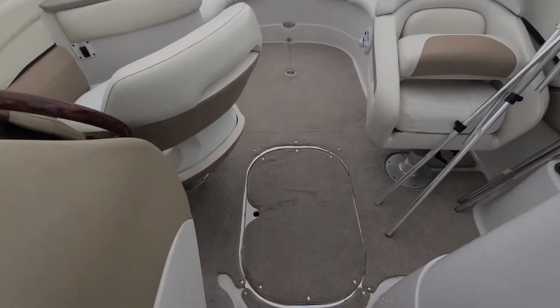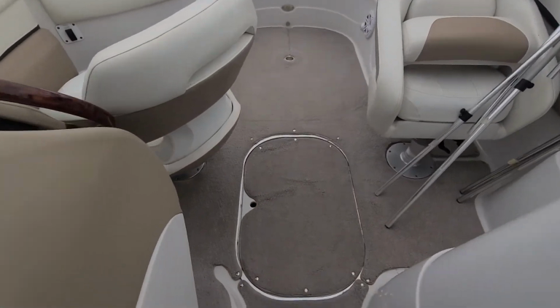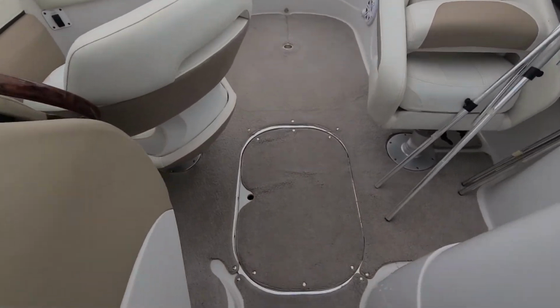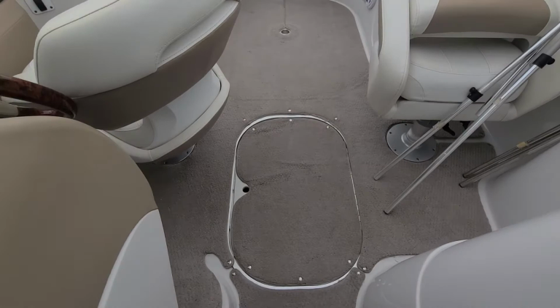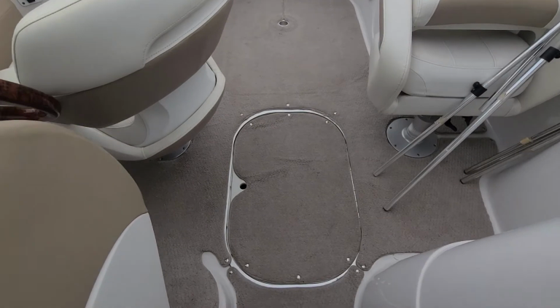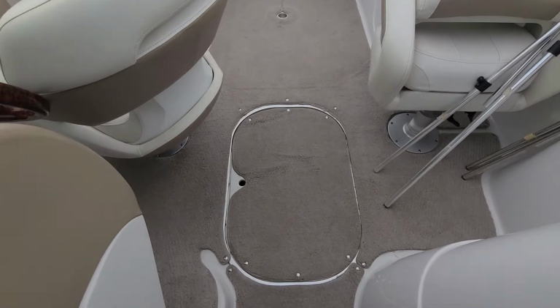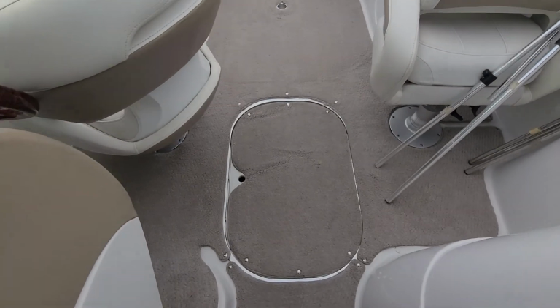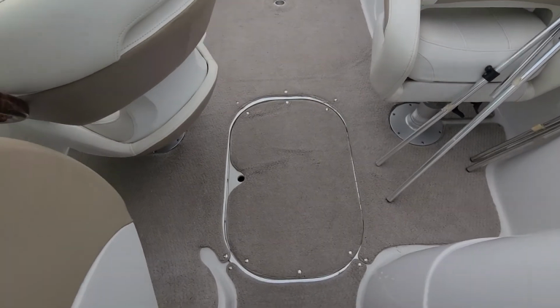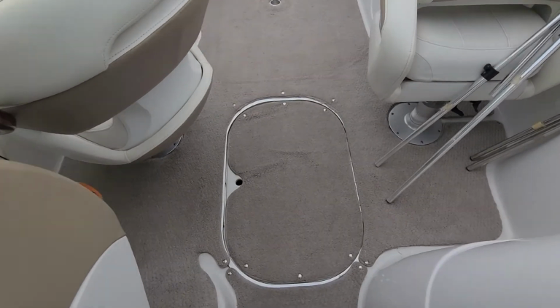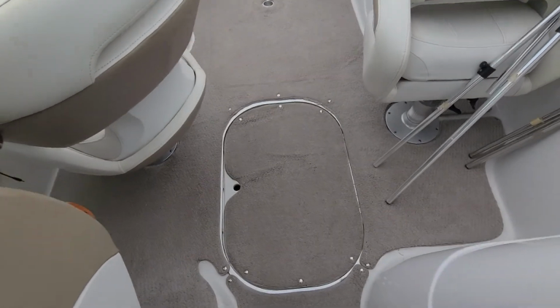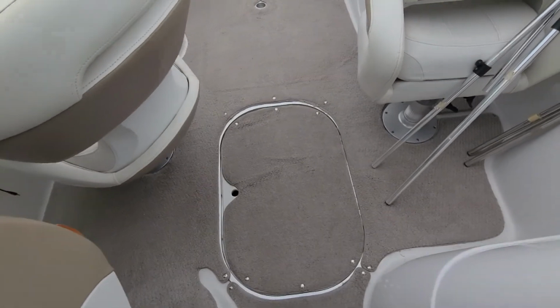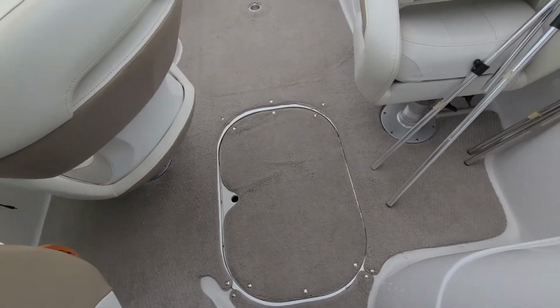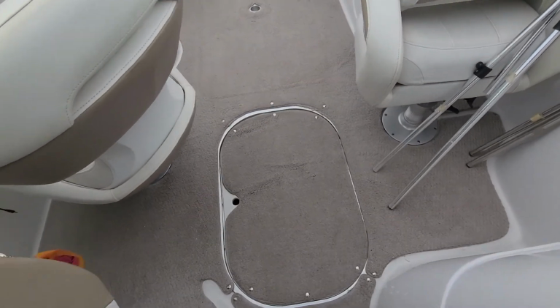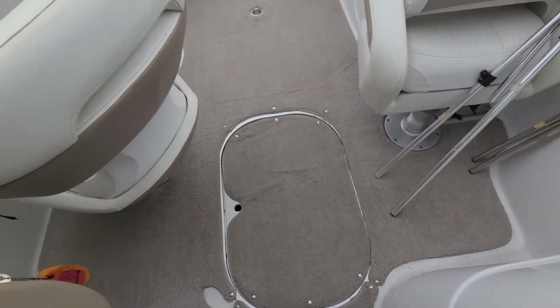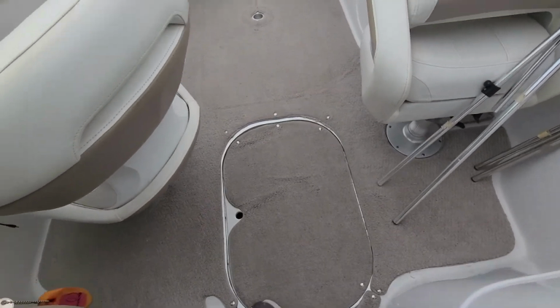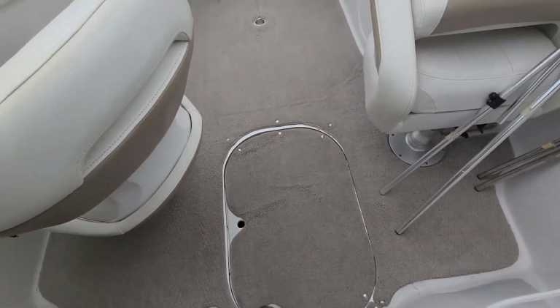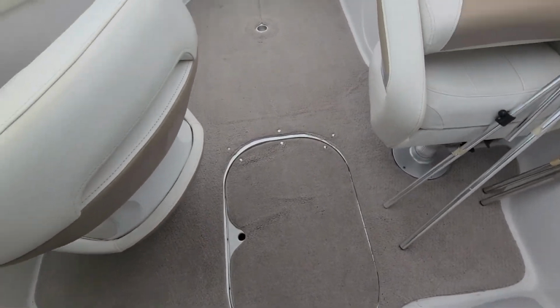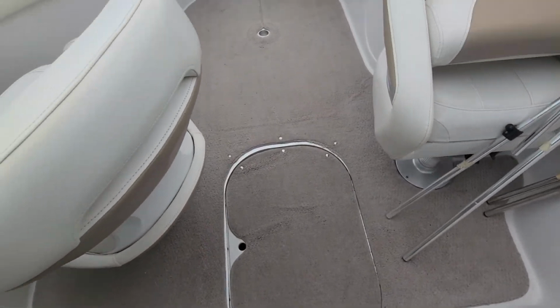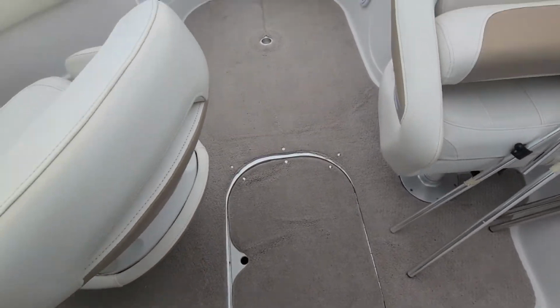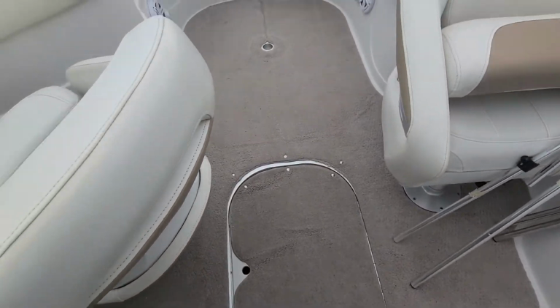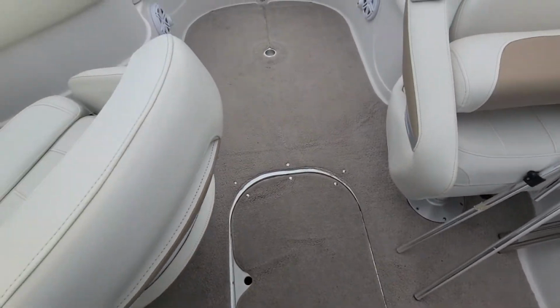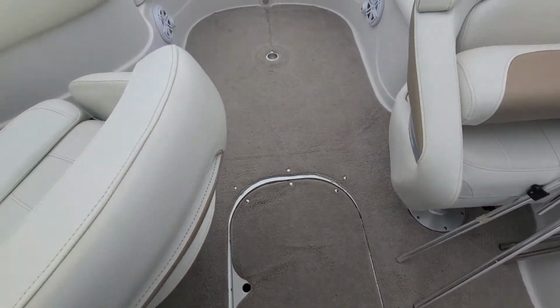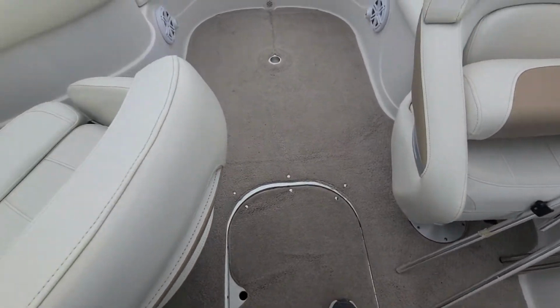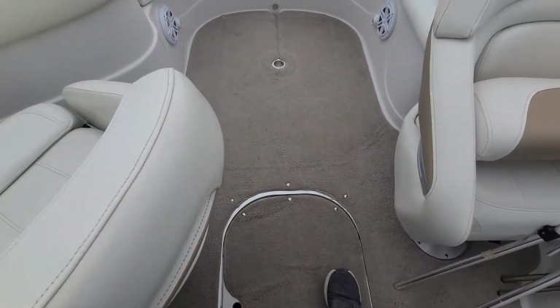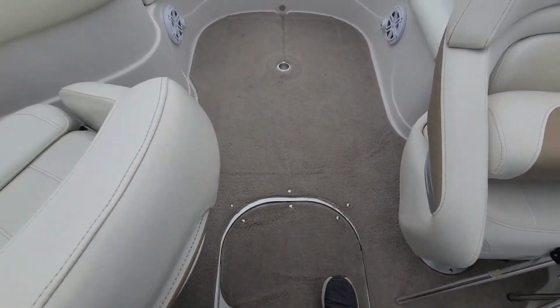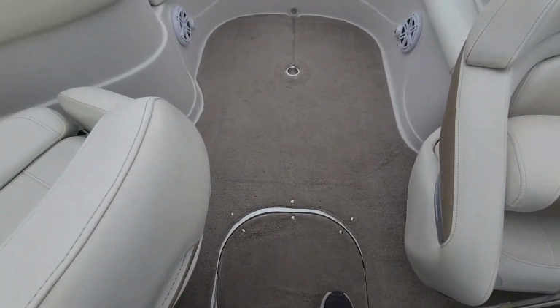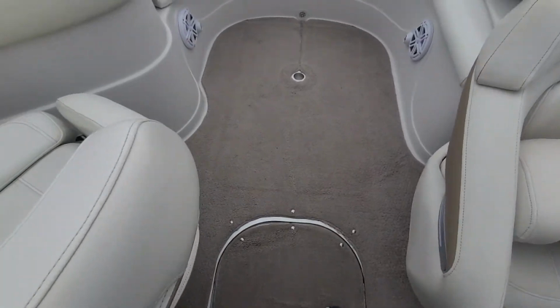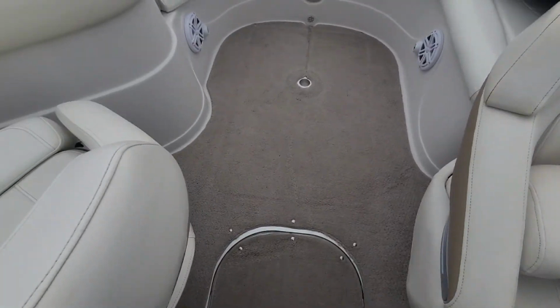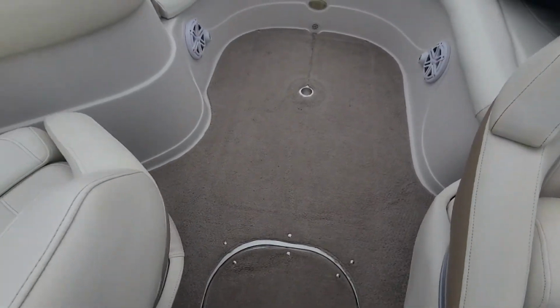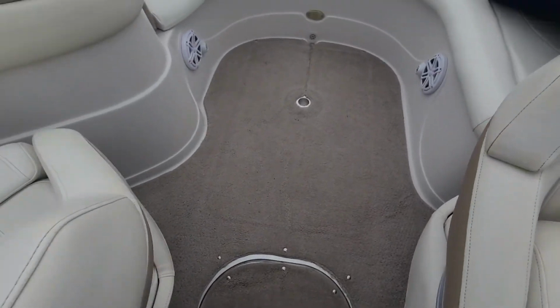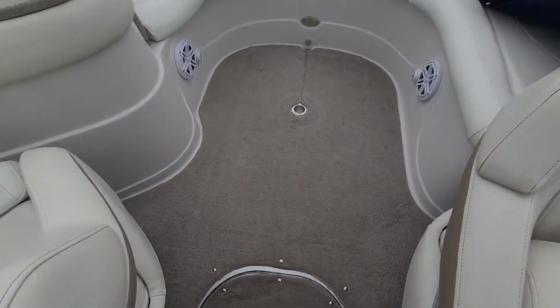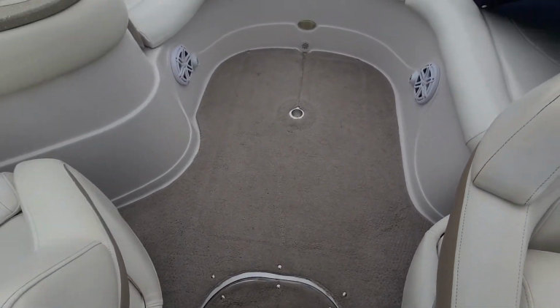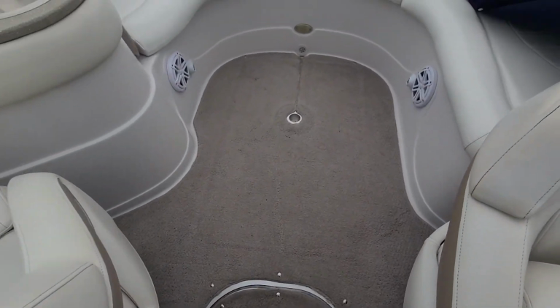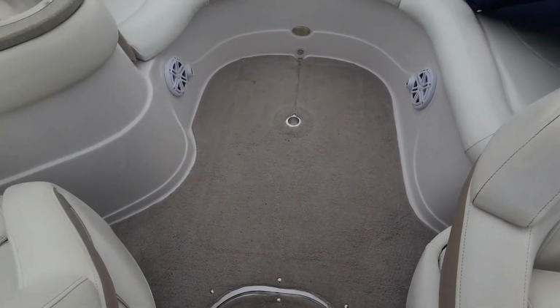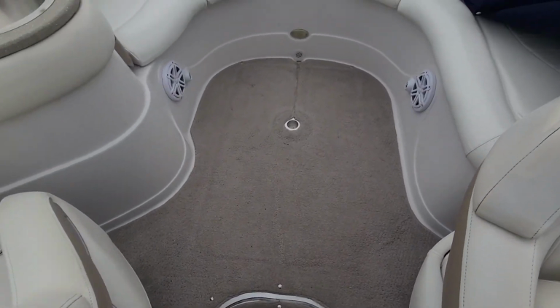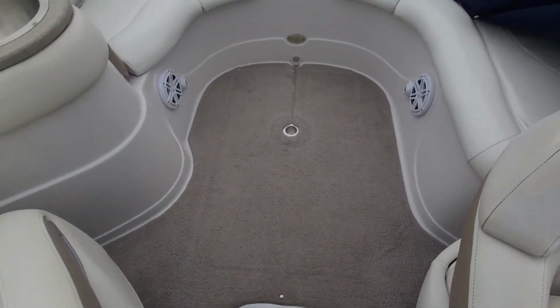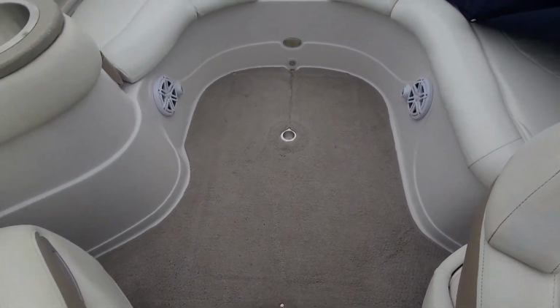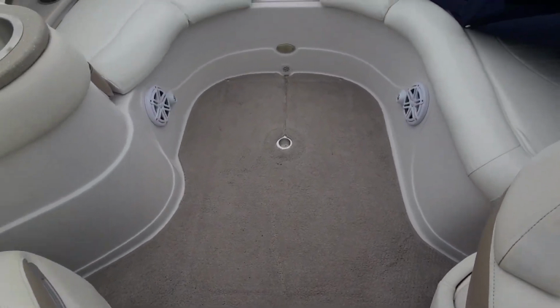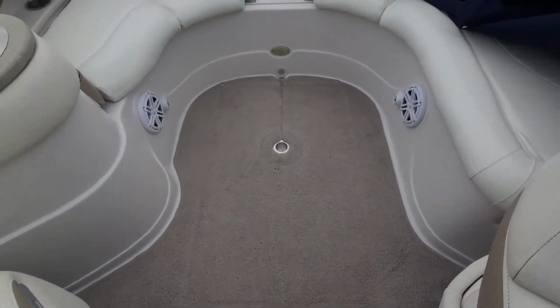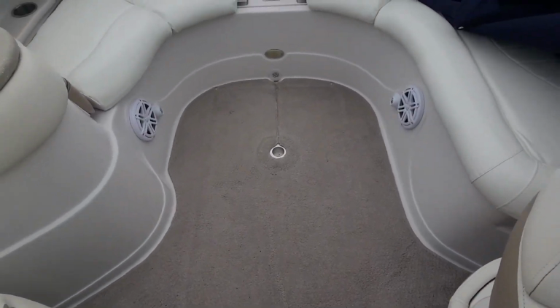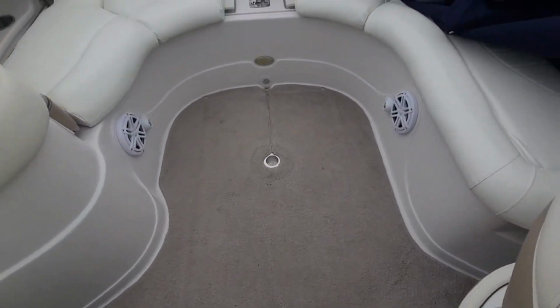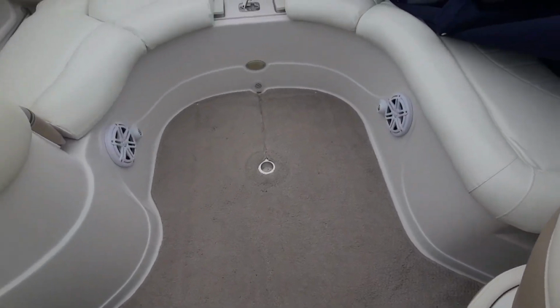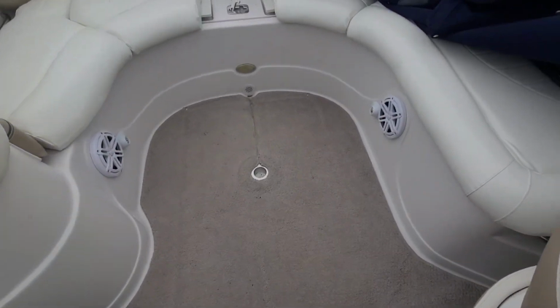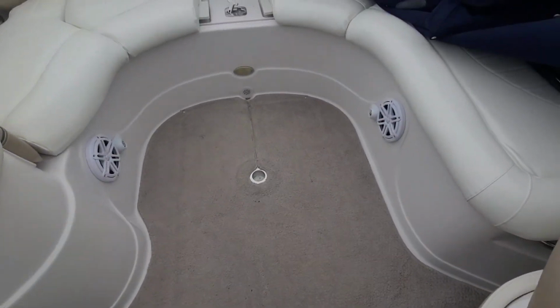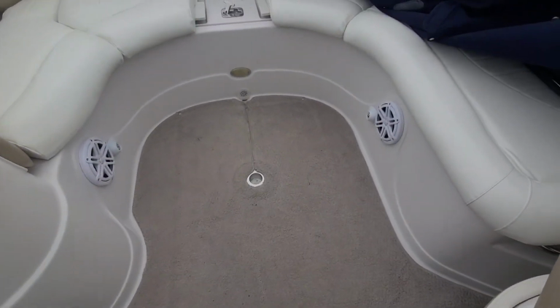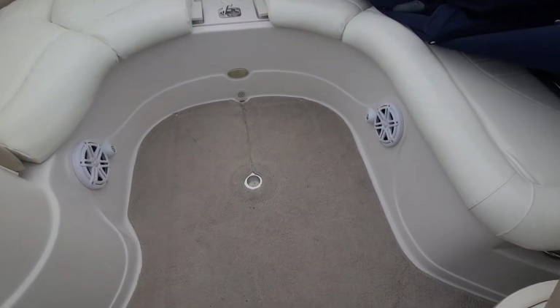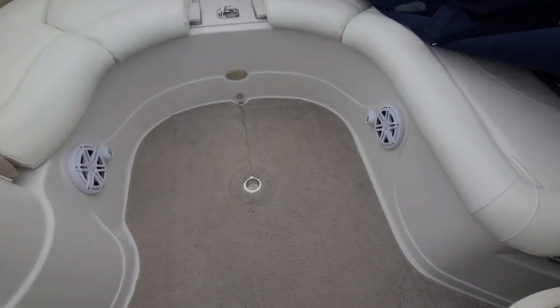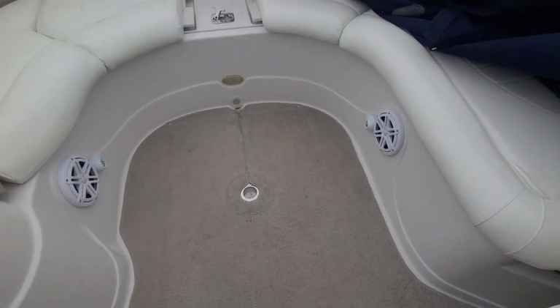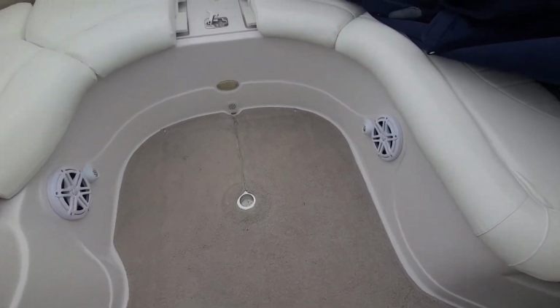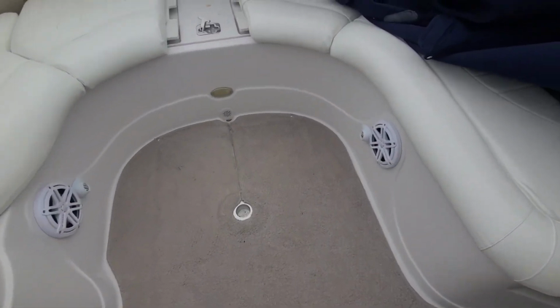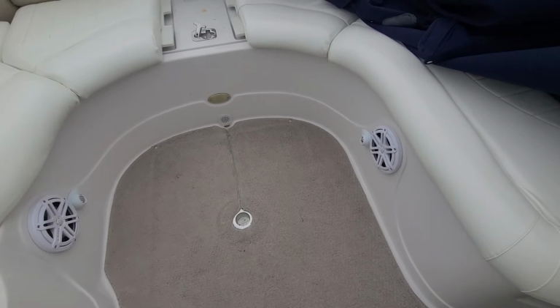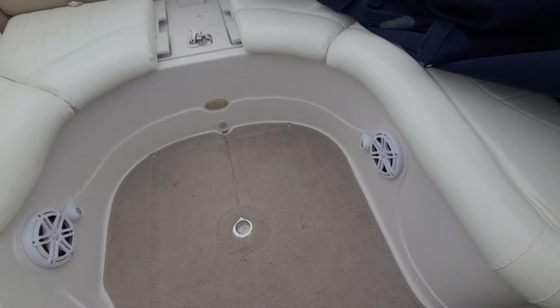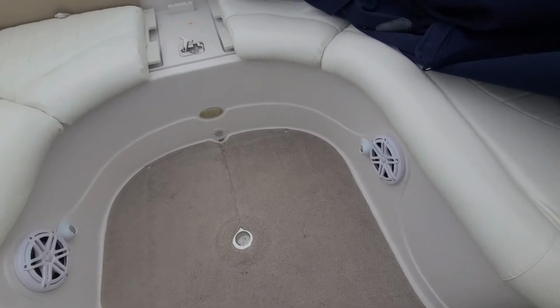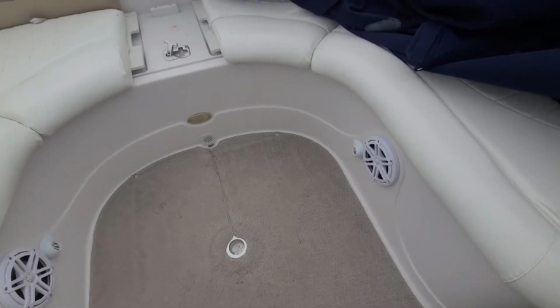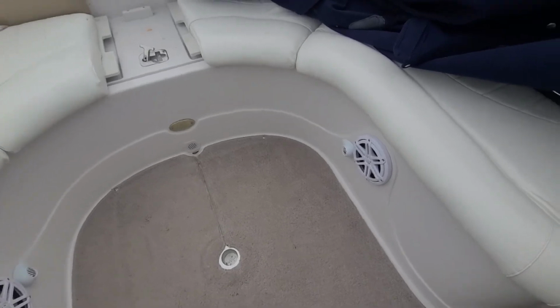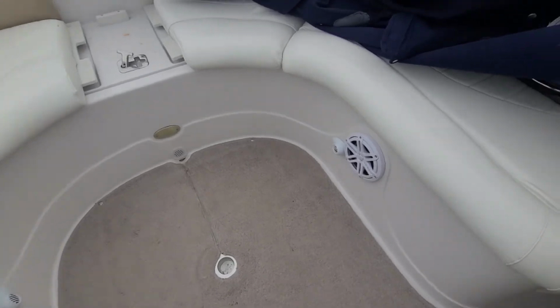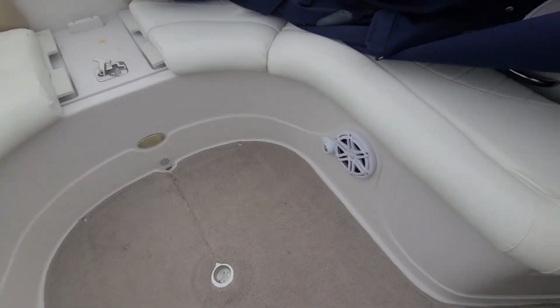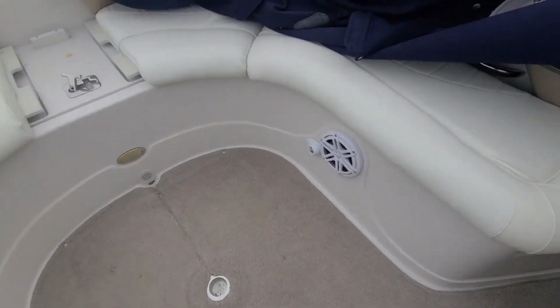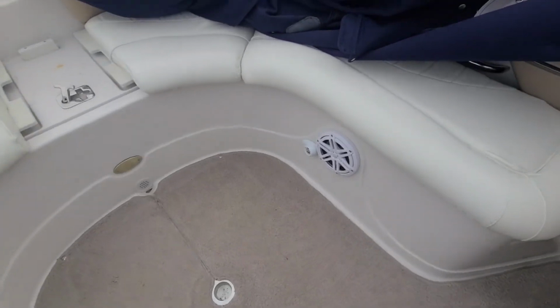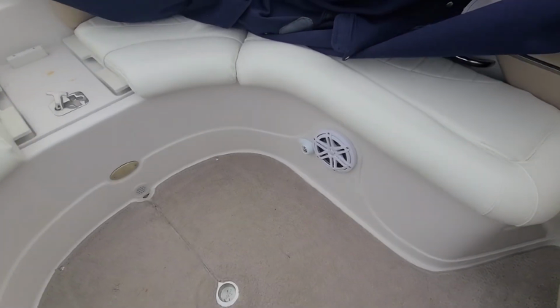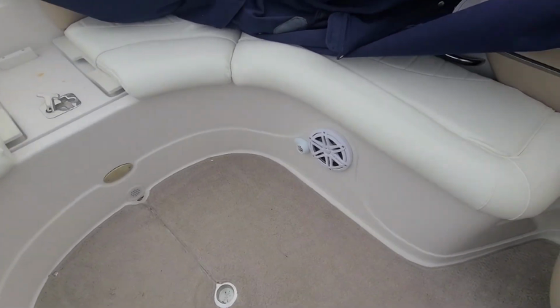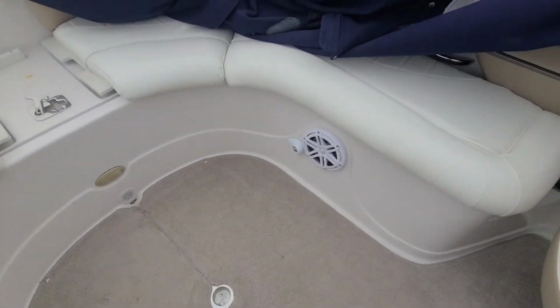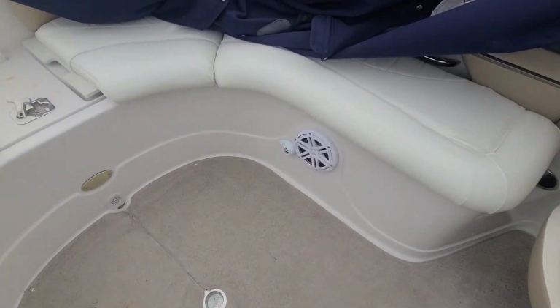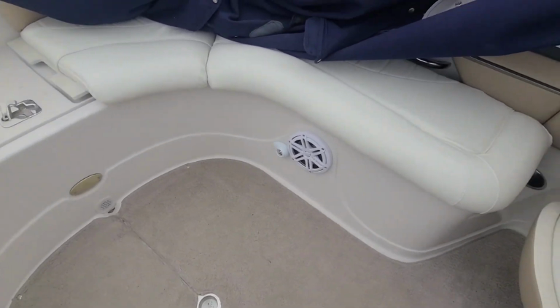The carpet looks pretty good. Got a JL audio system.